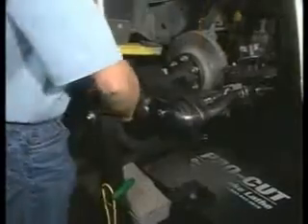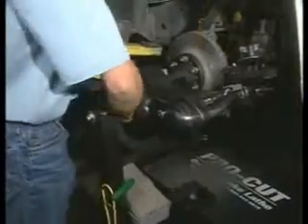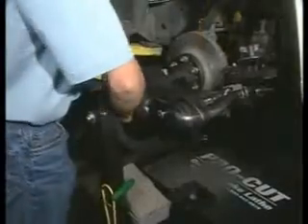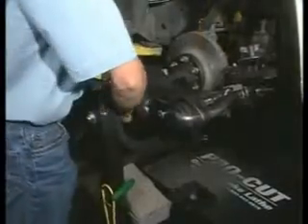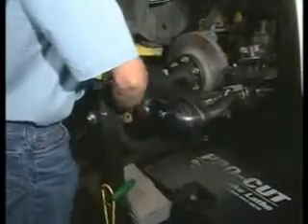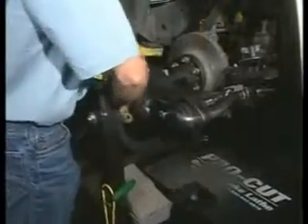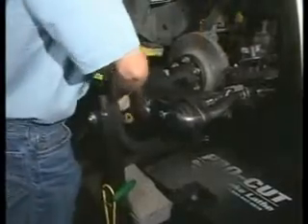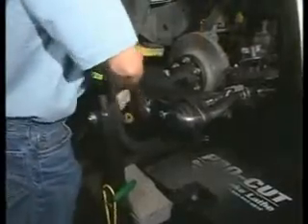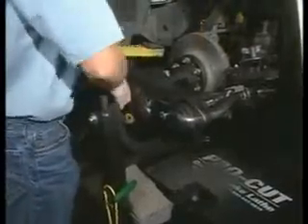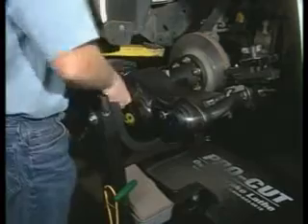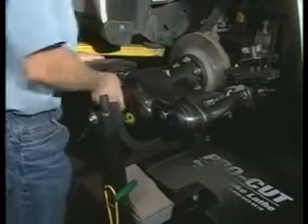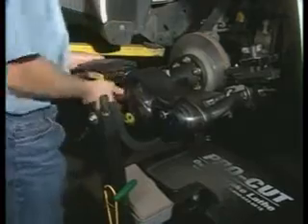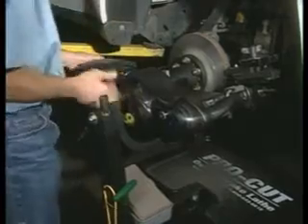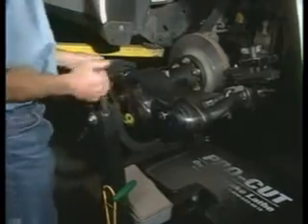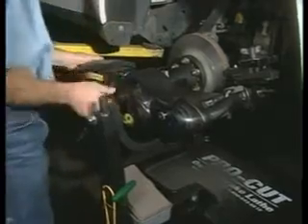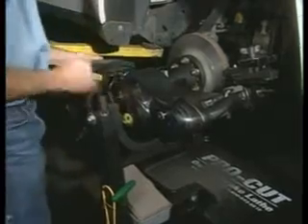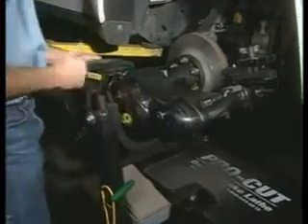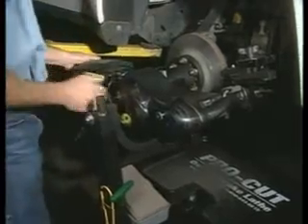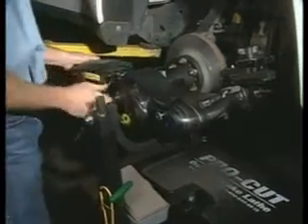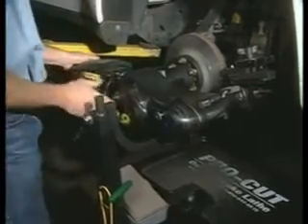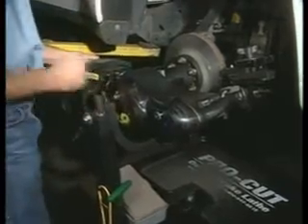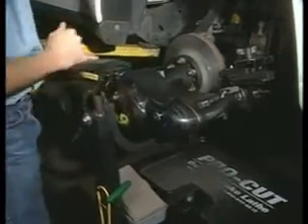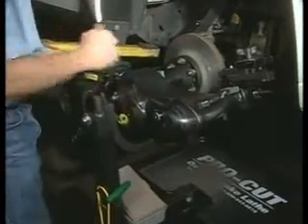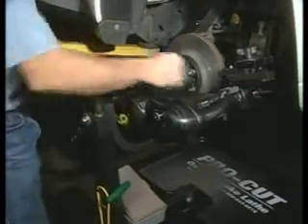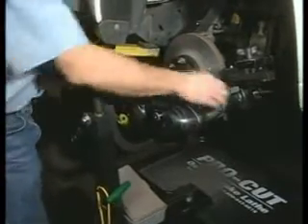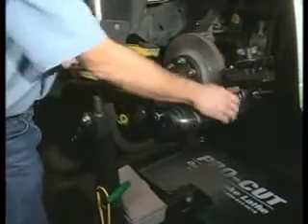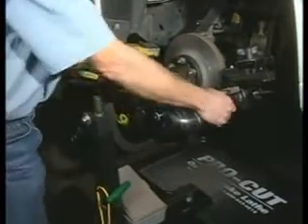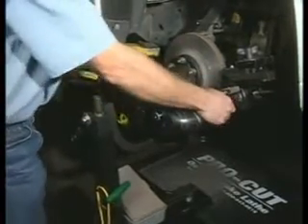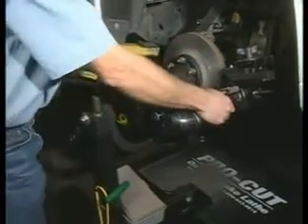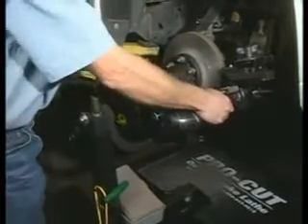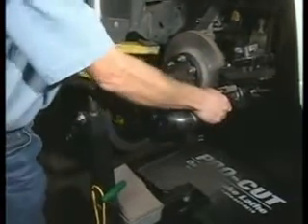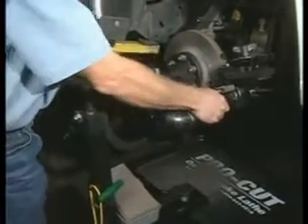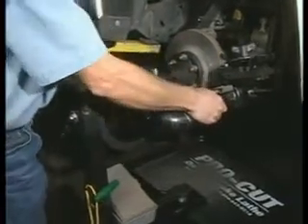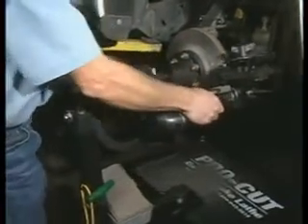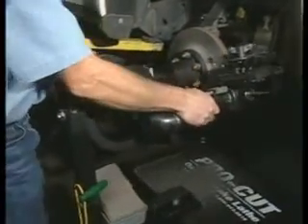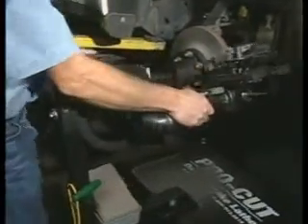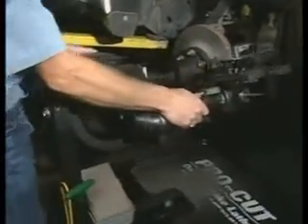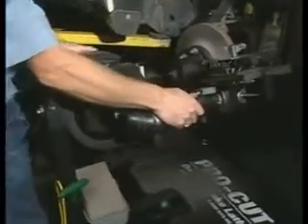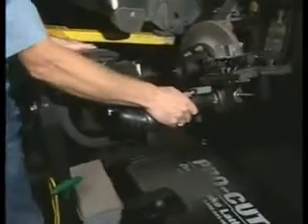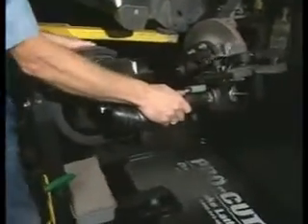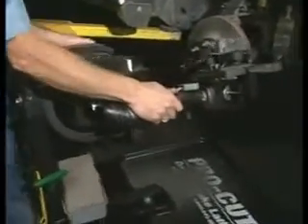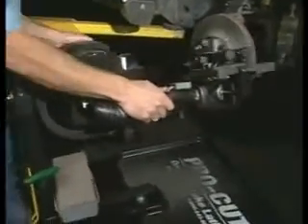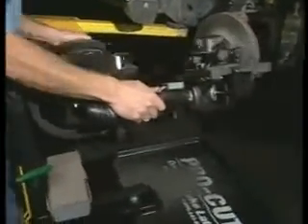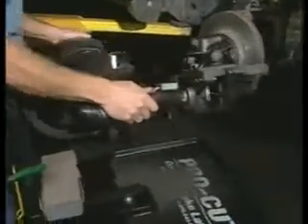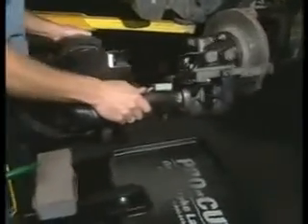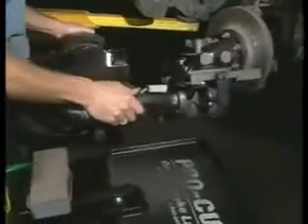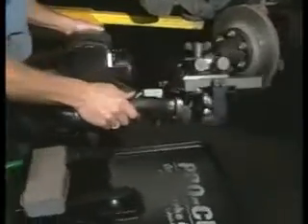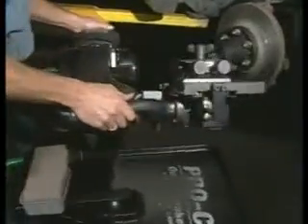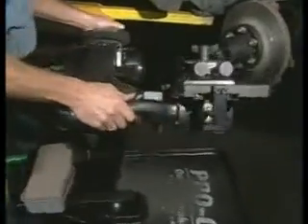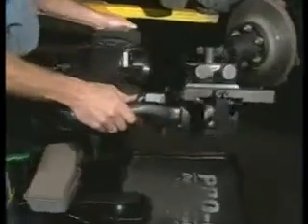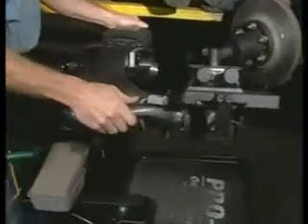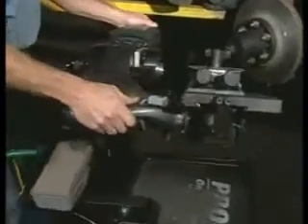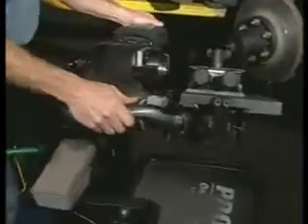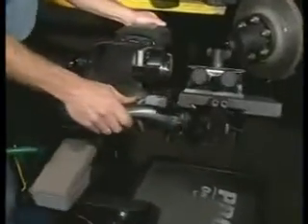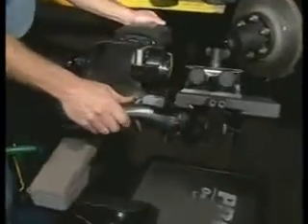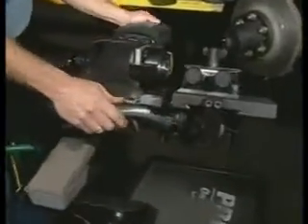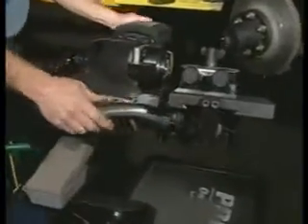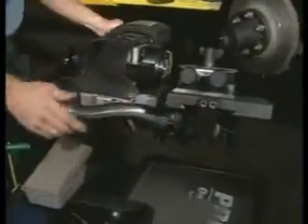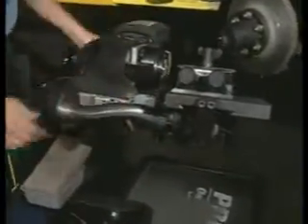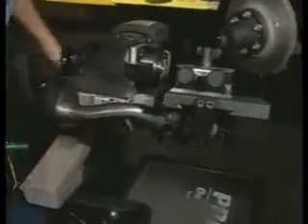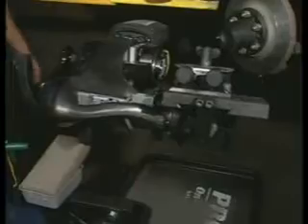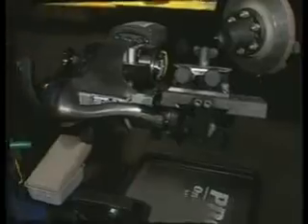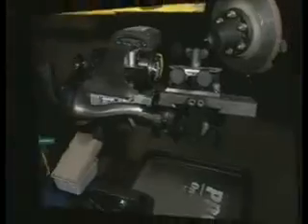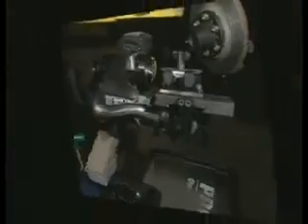To dismount the brake lathe, simply unscrew the main knob, being careful not to bump the rotor or fender with the brake lathe.